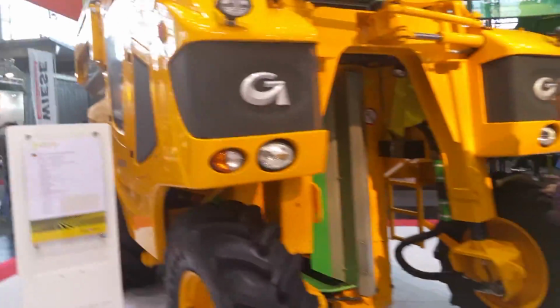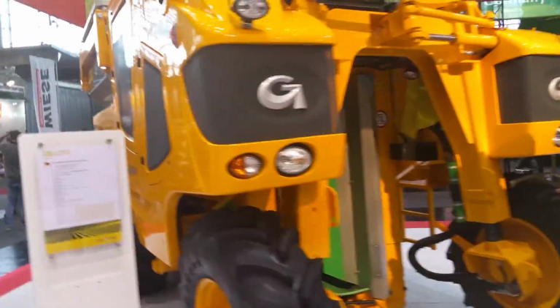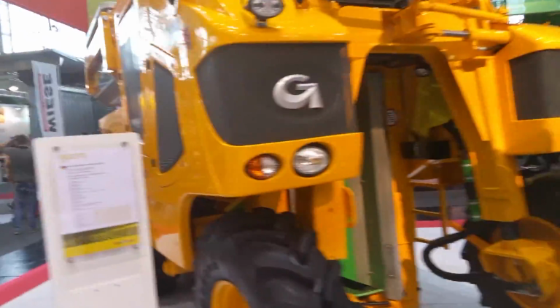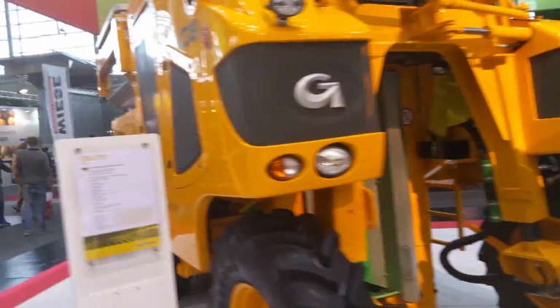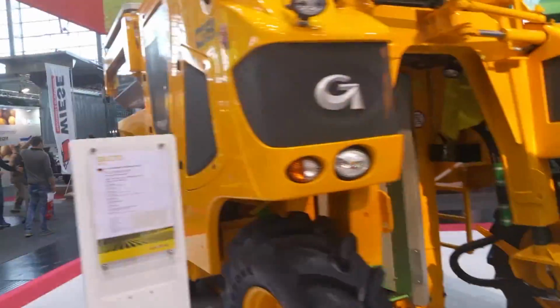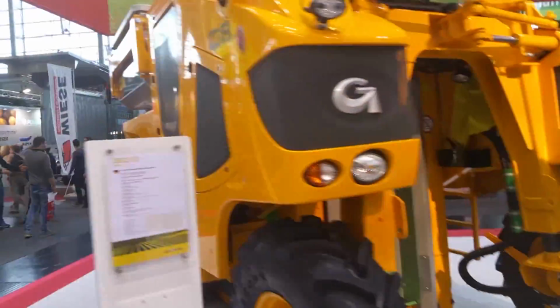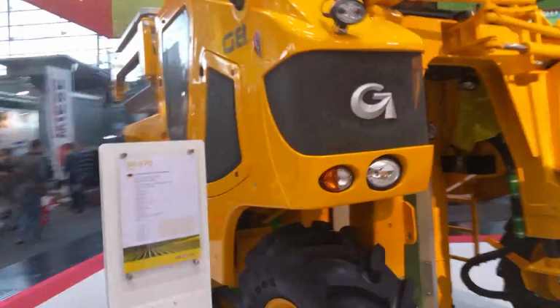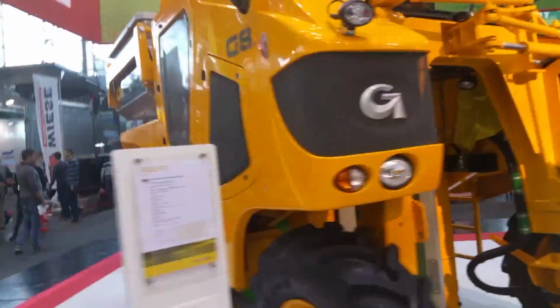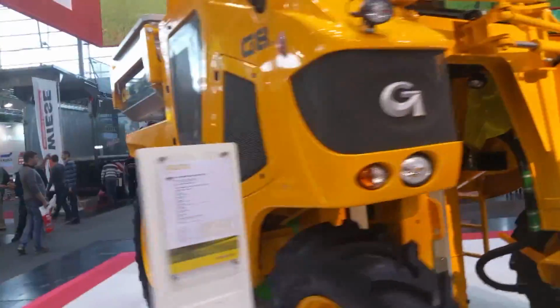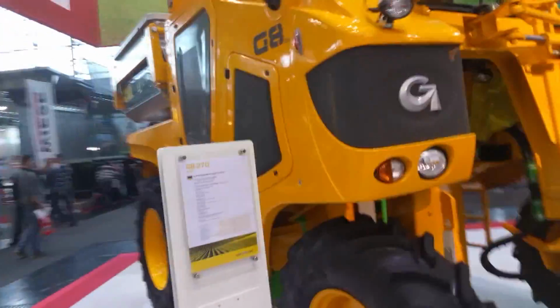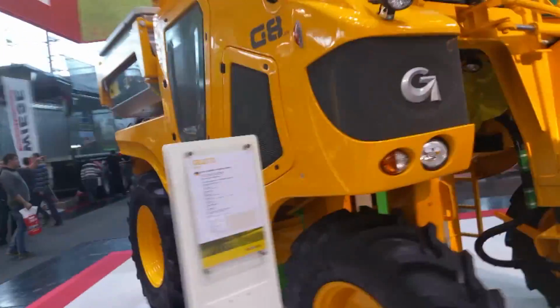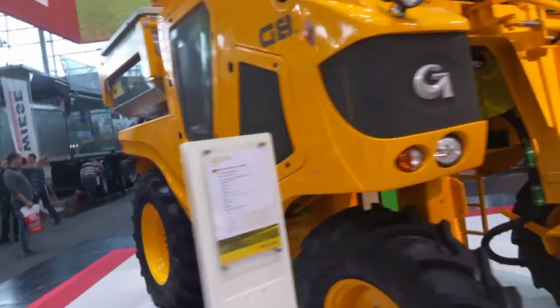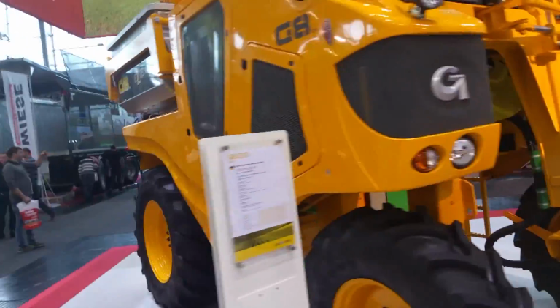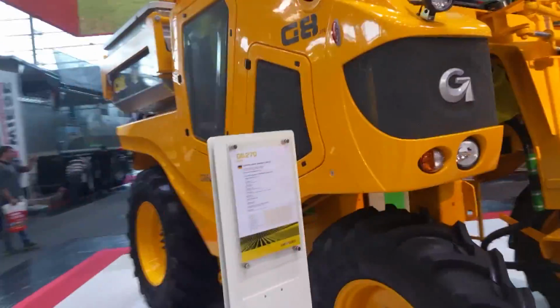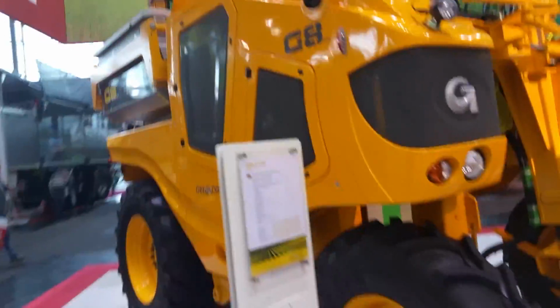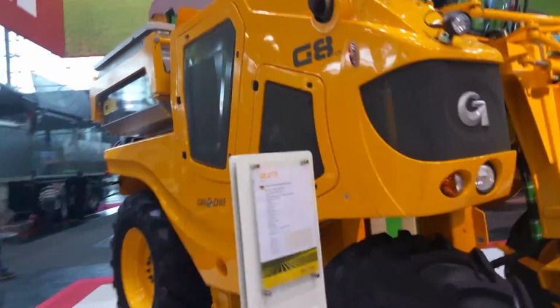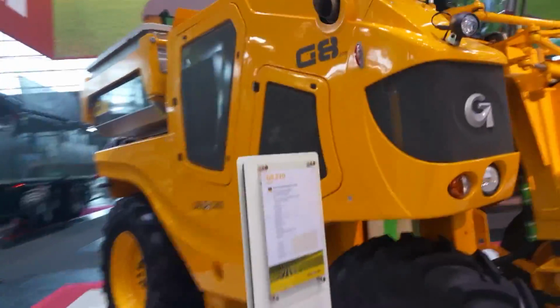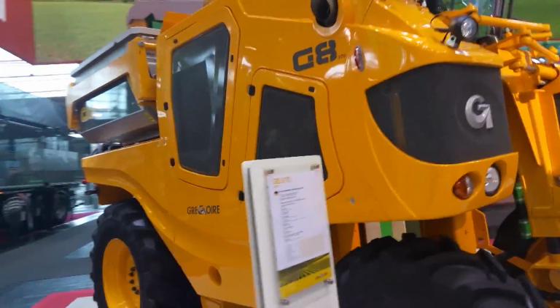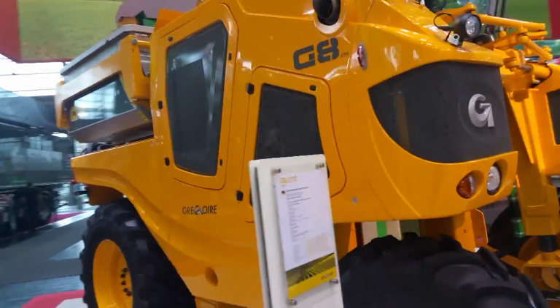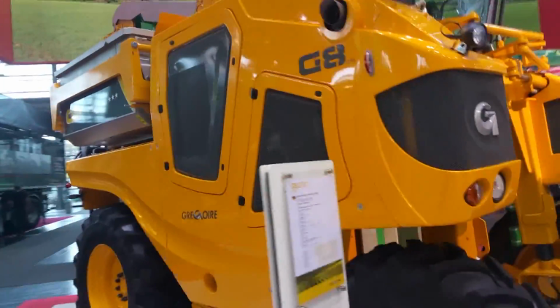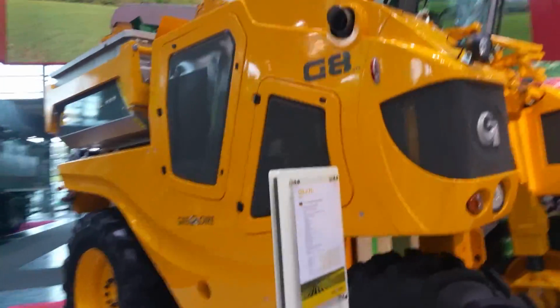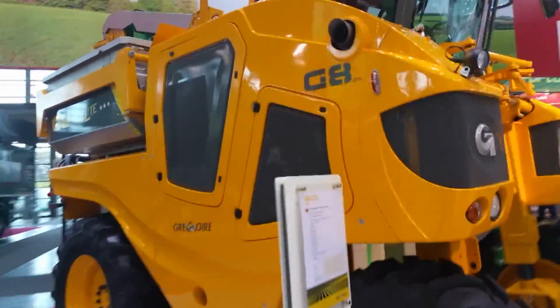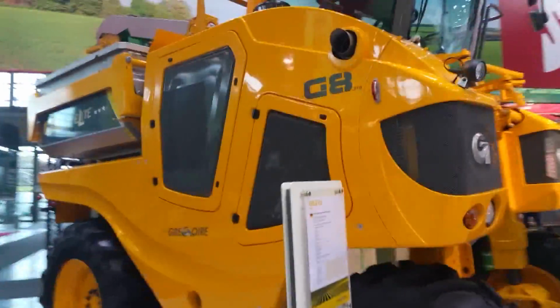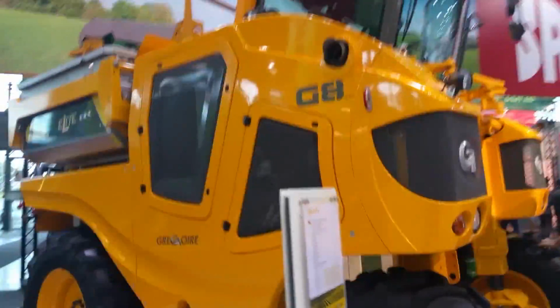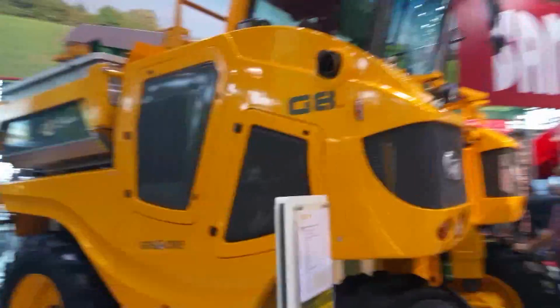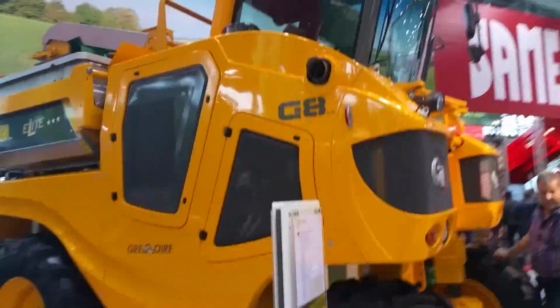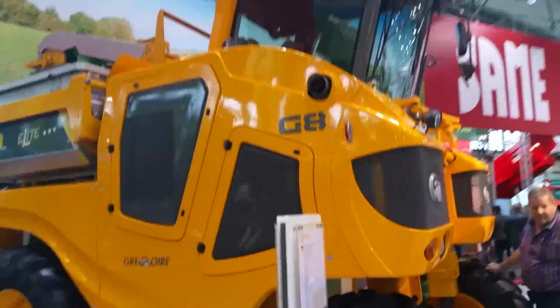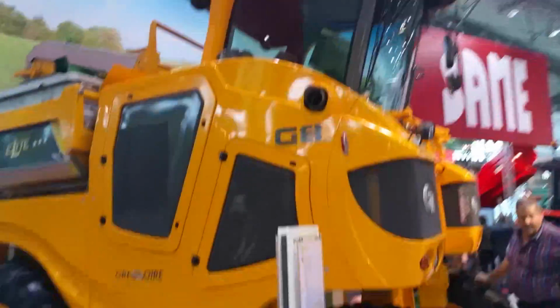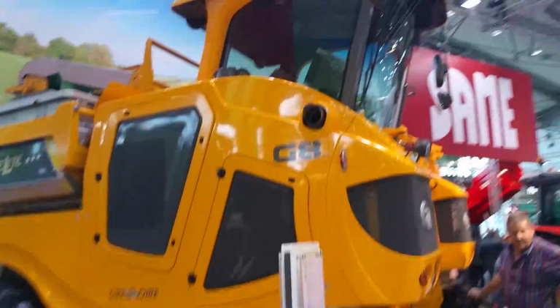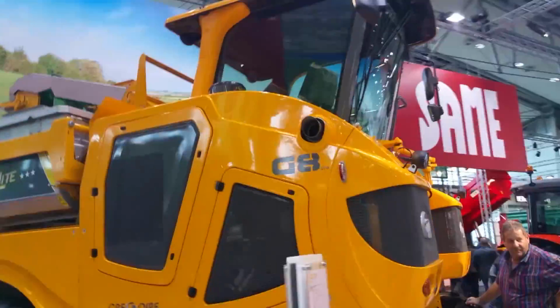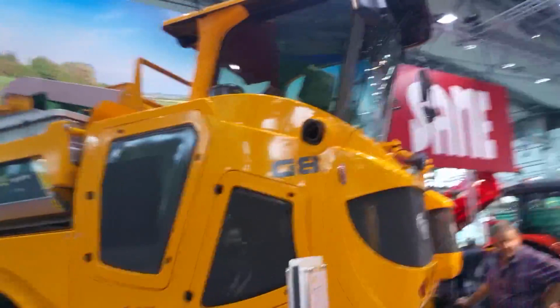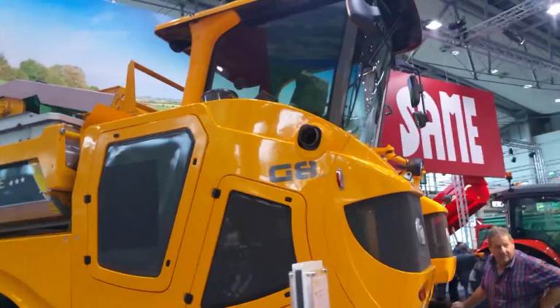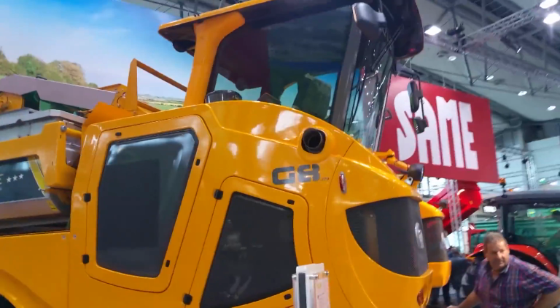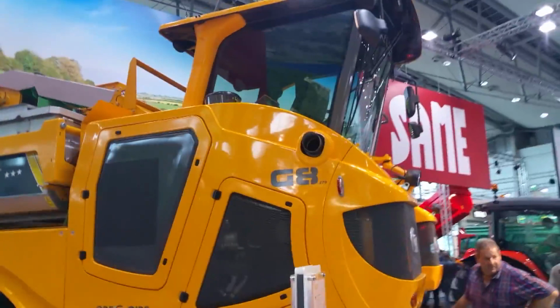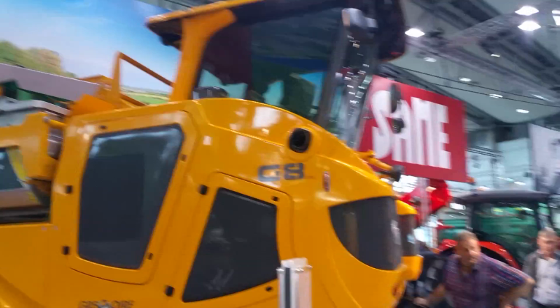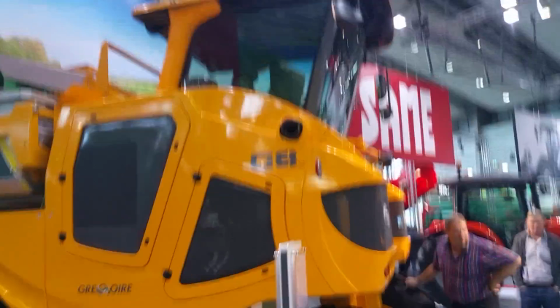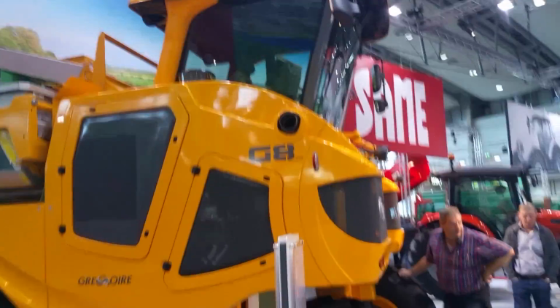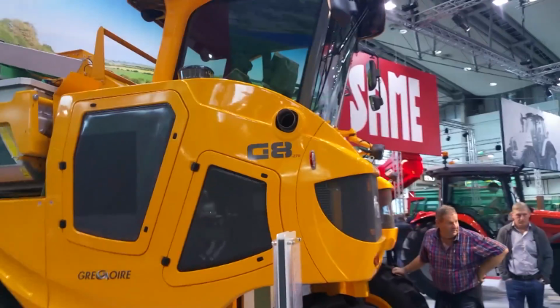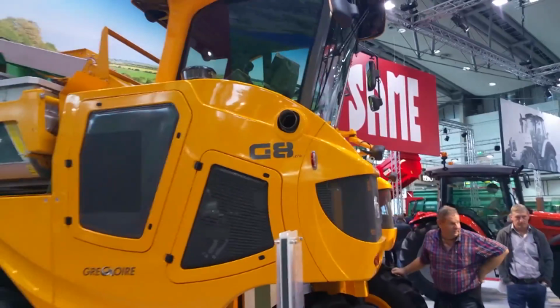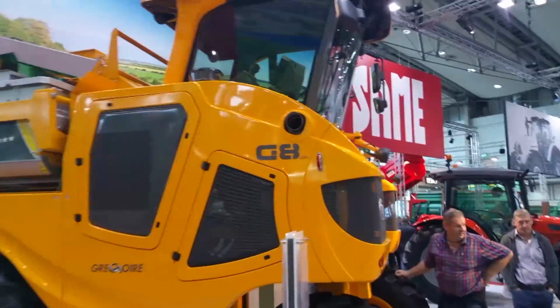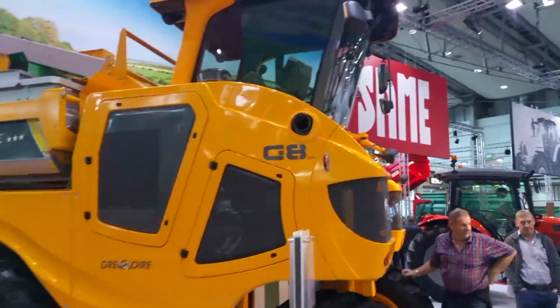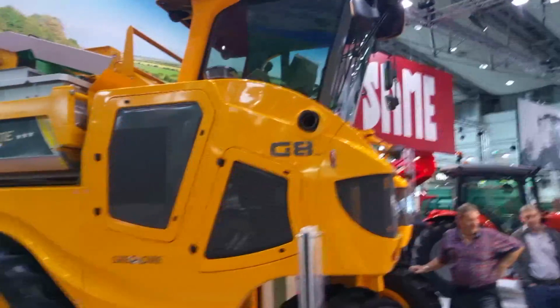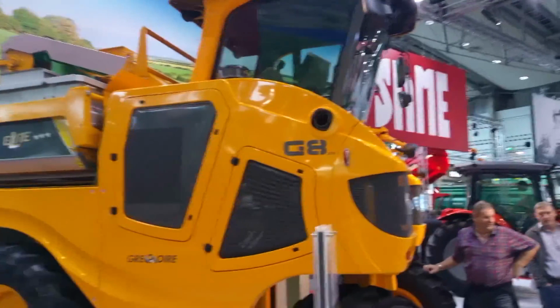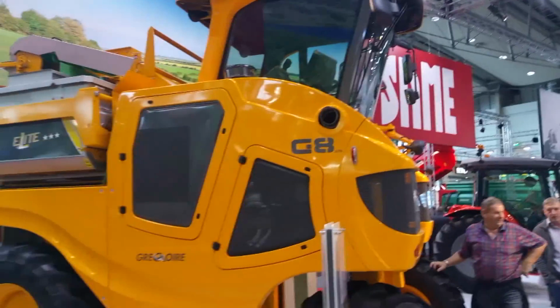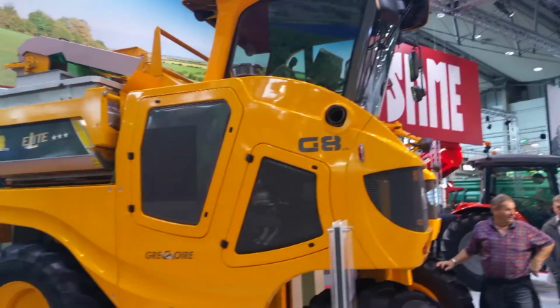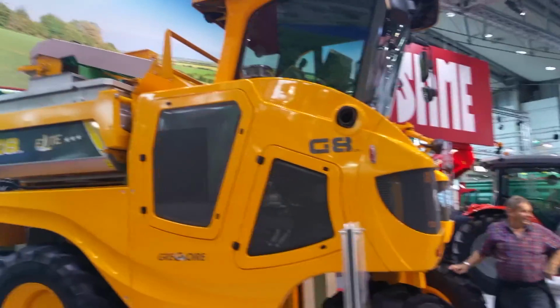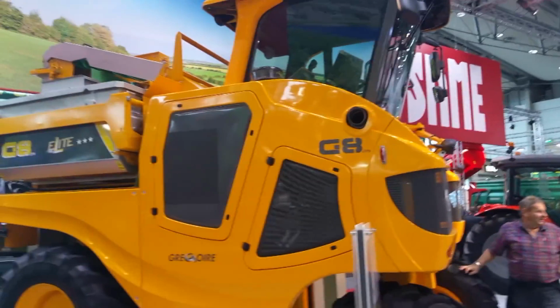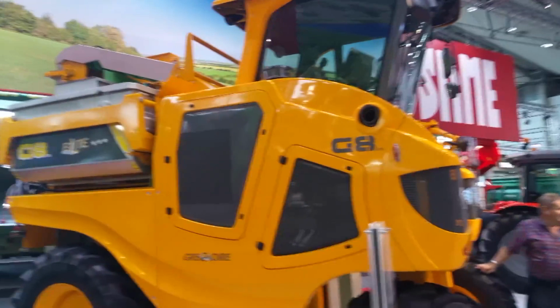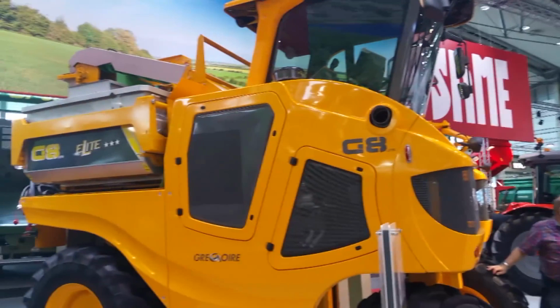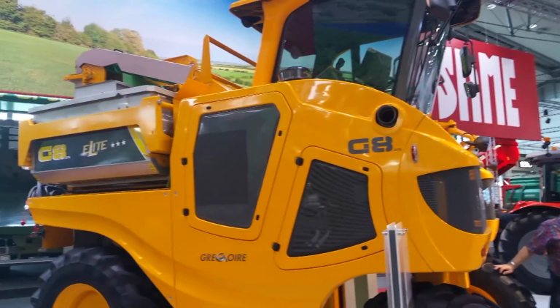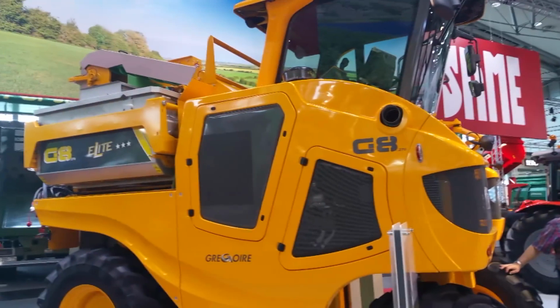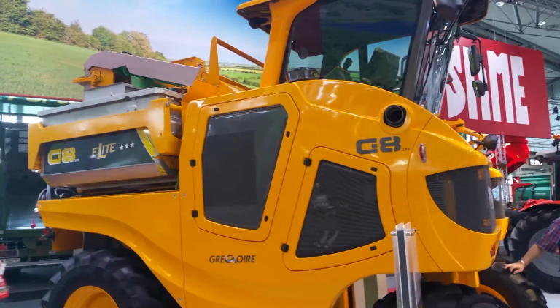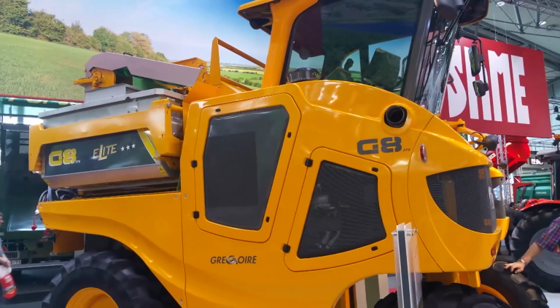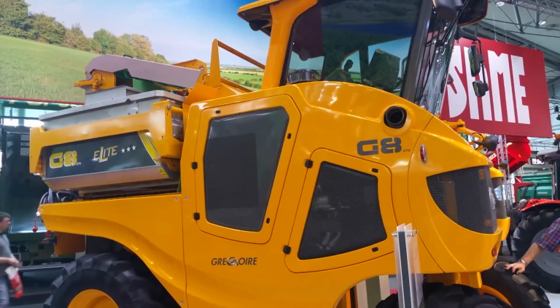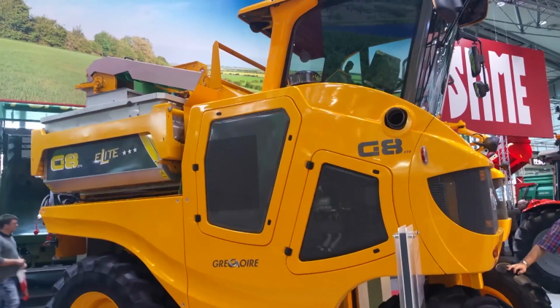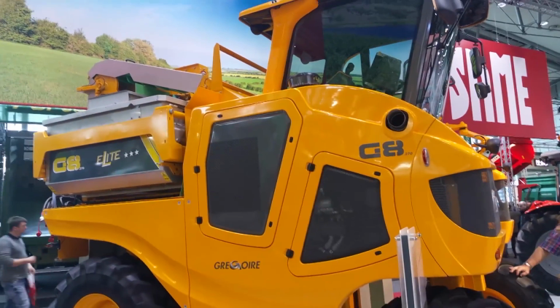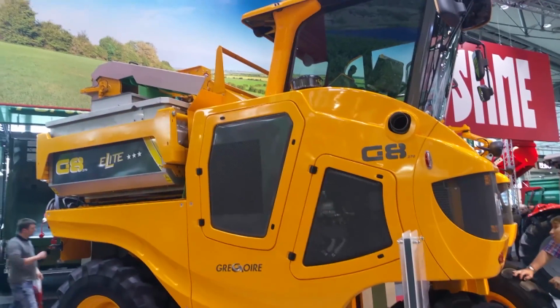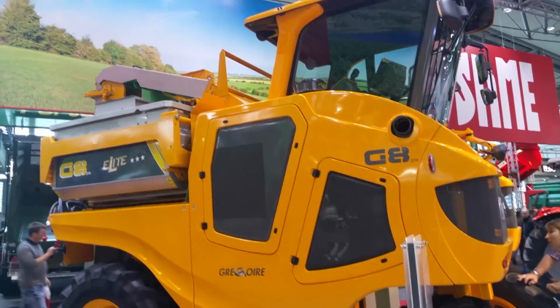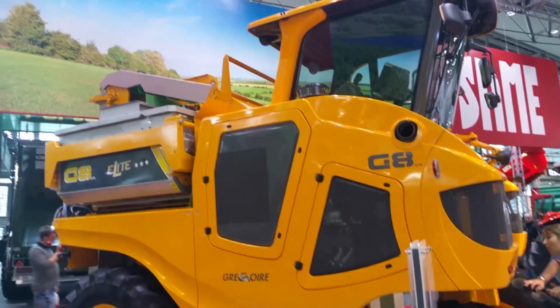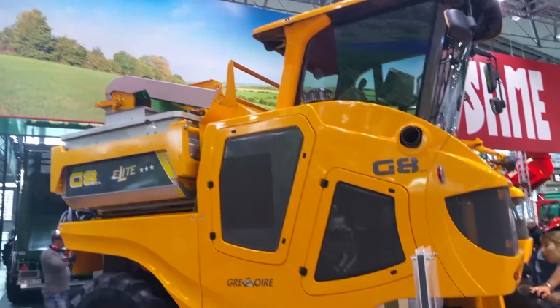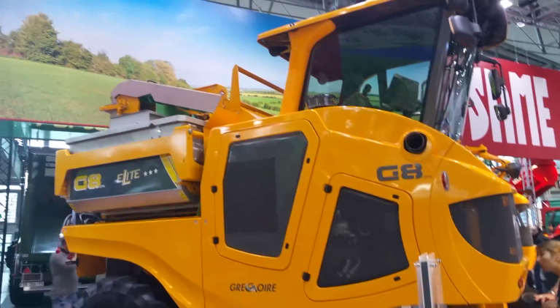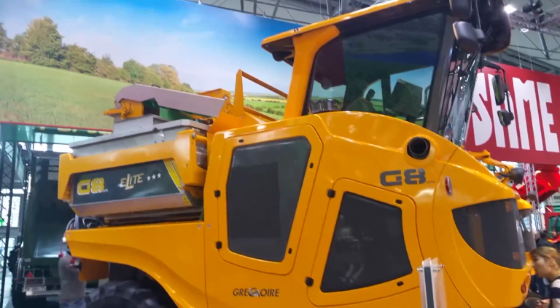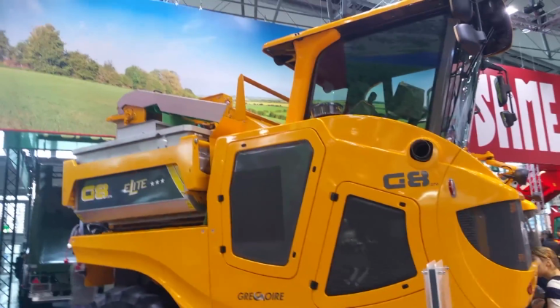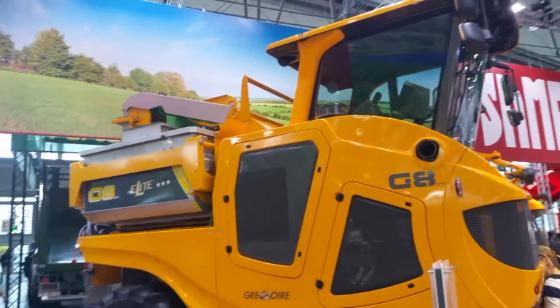There you go. Thanks for joining us for another edition of Guess What the Heck This Machine Does at Agritechnica 2015.